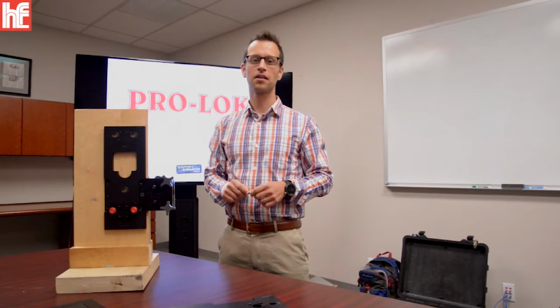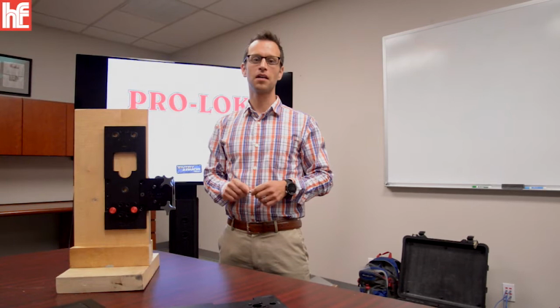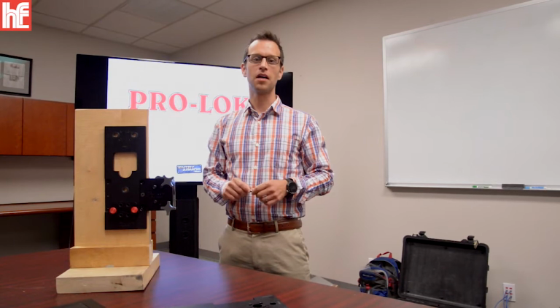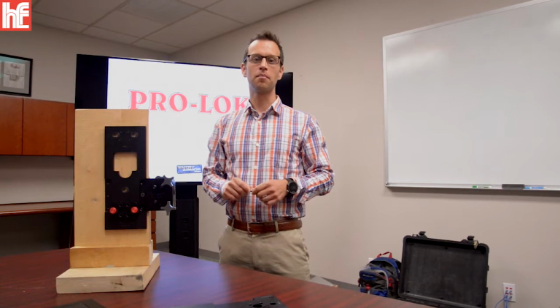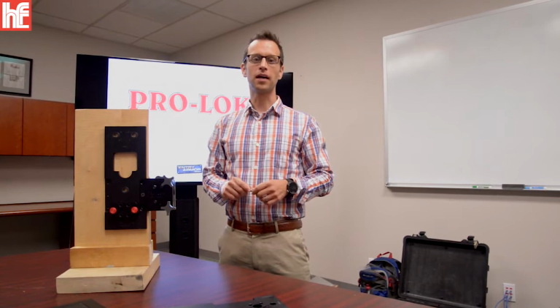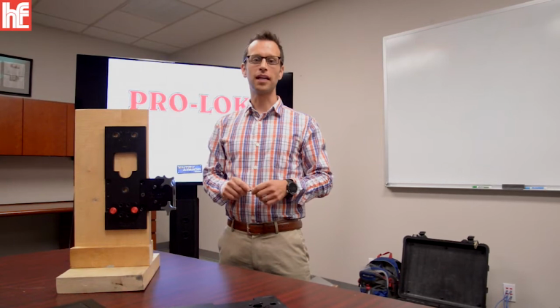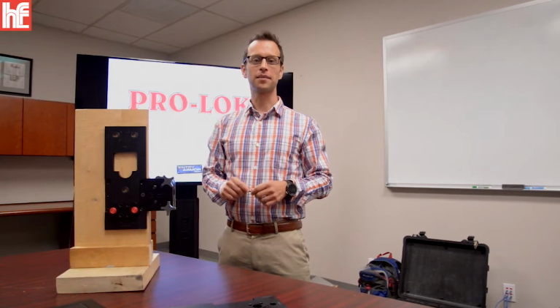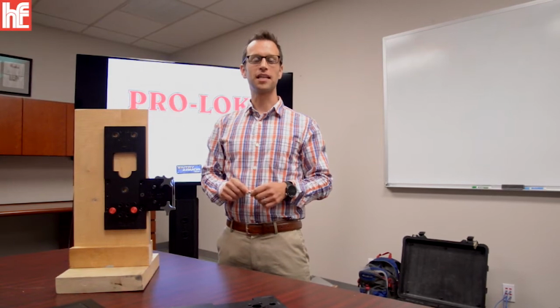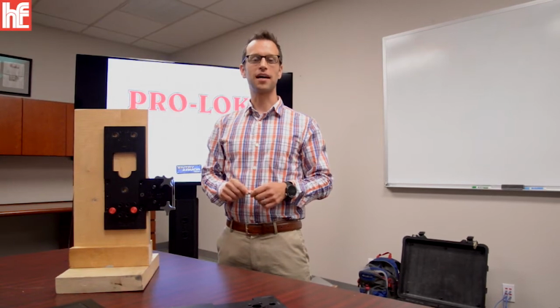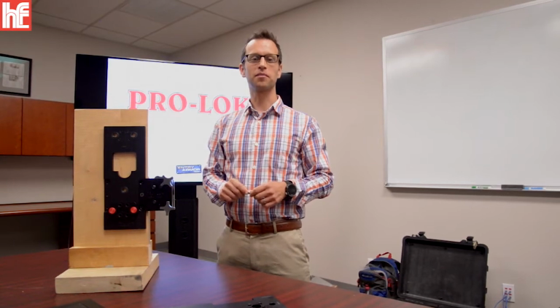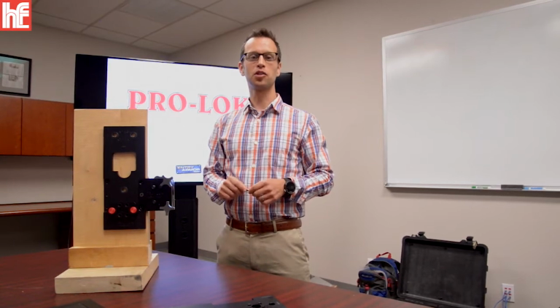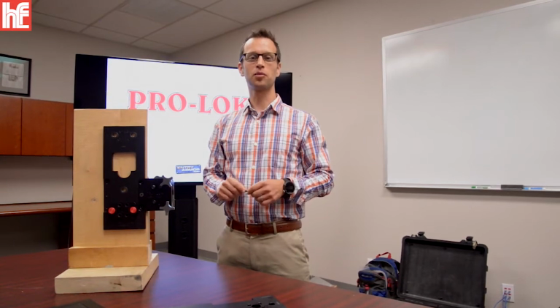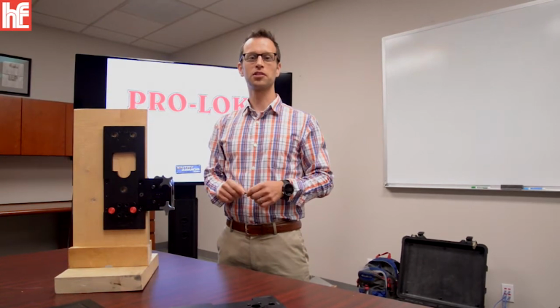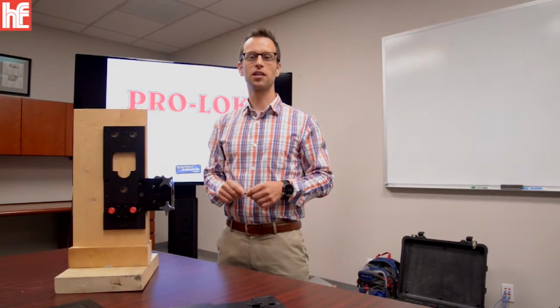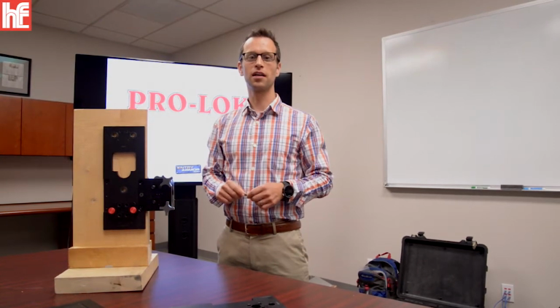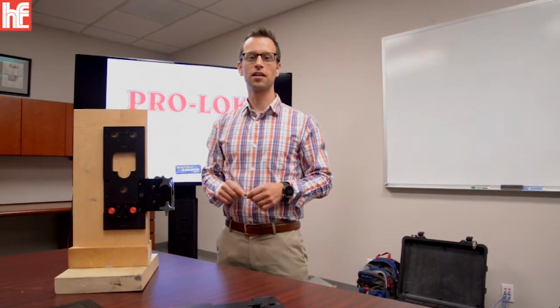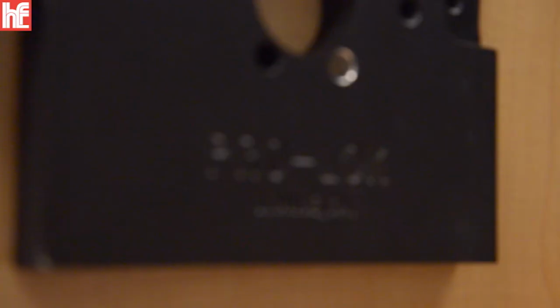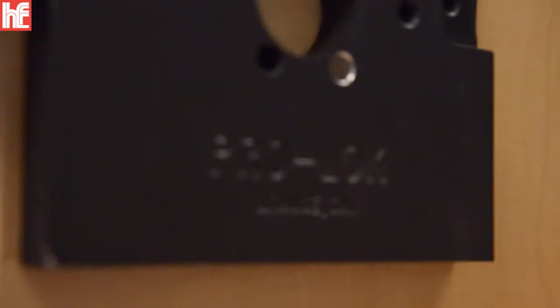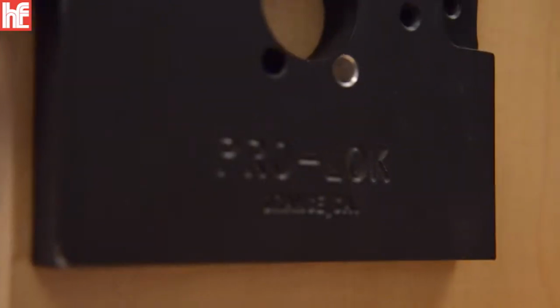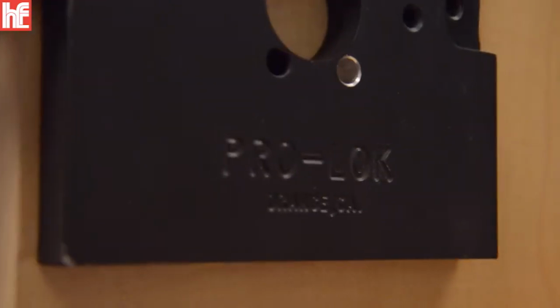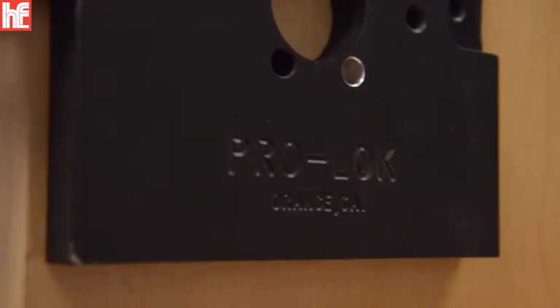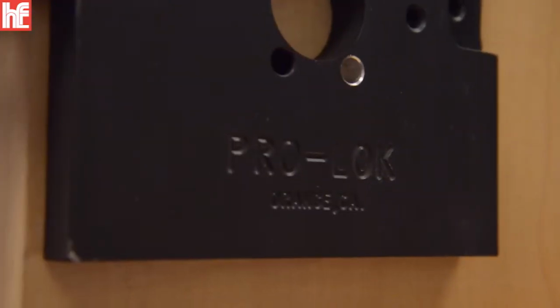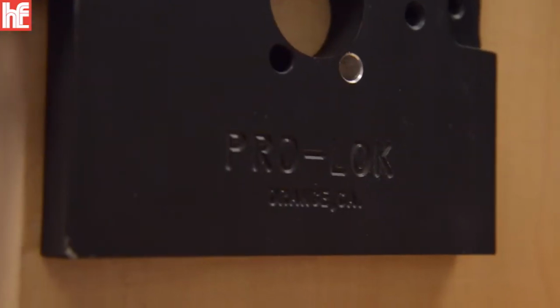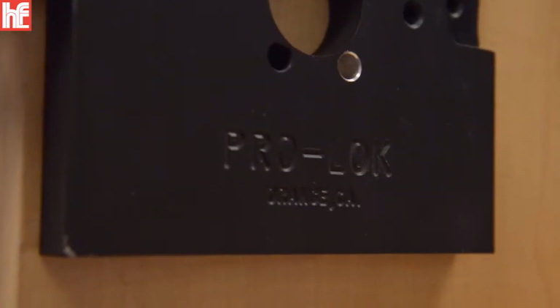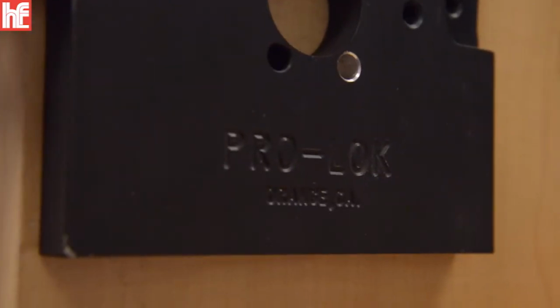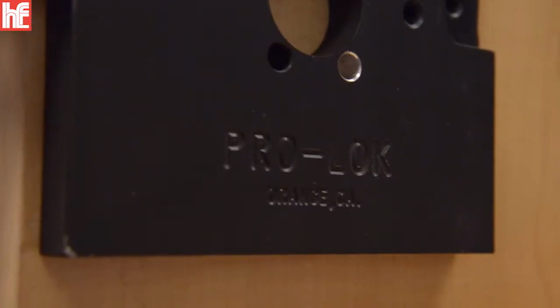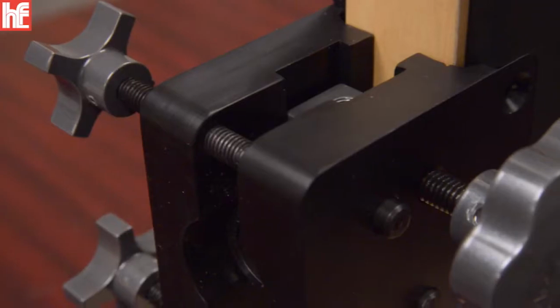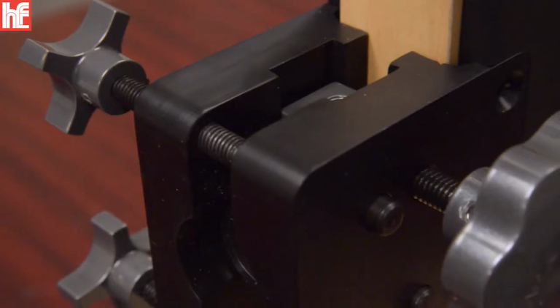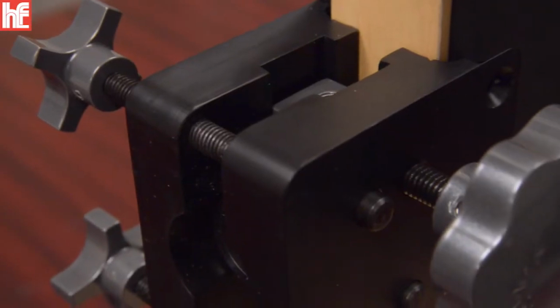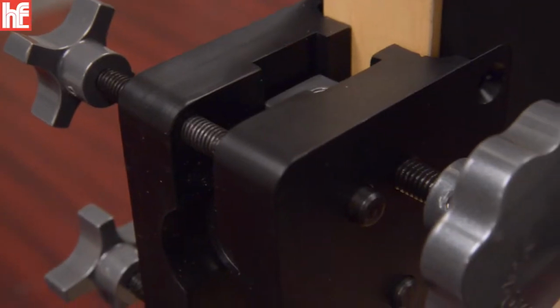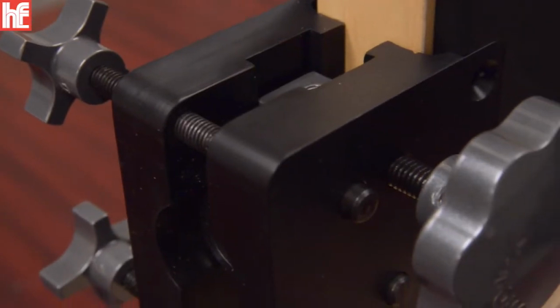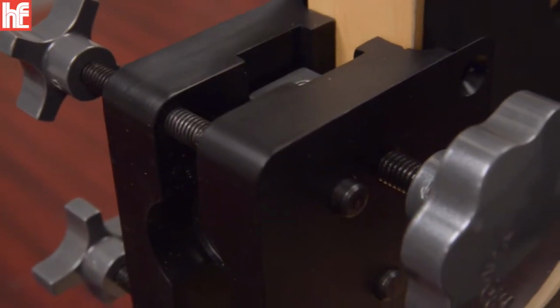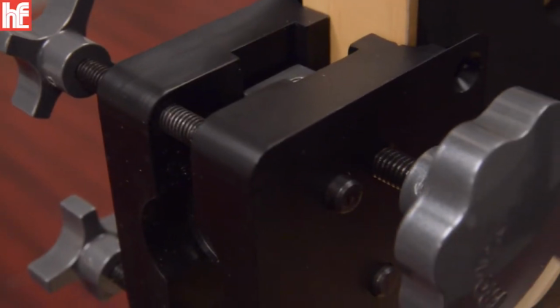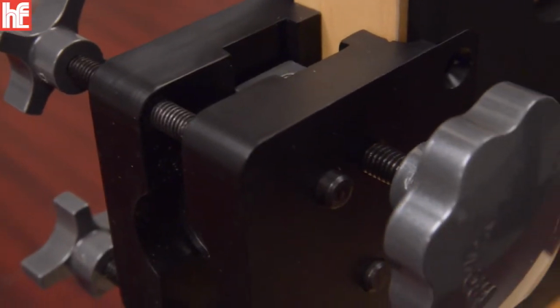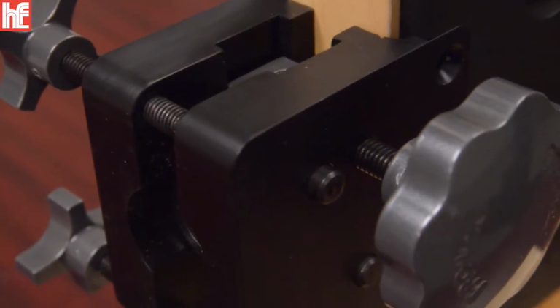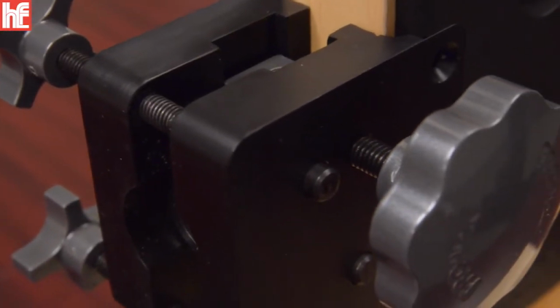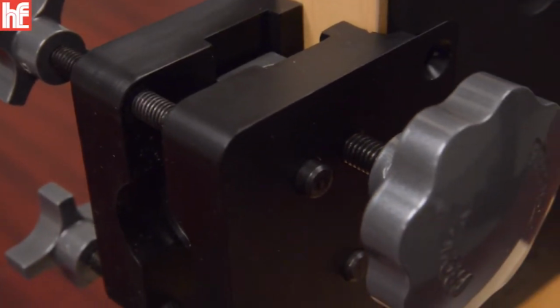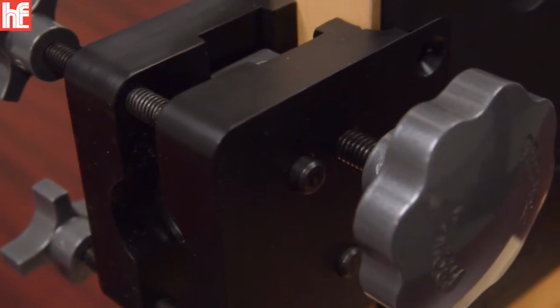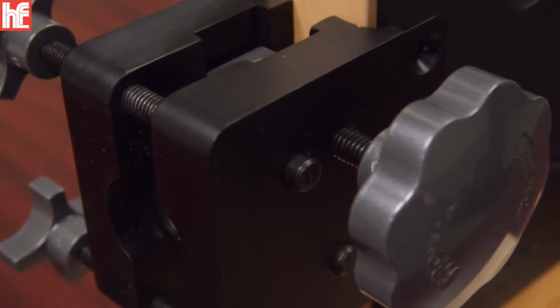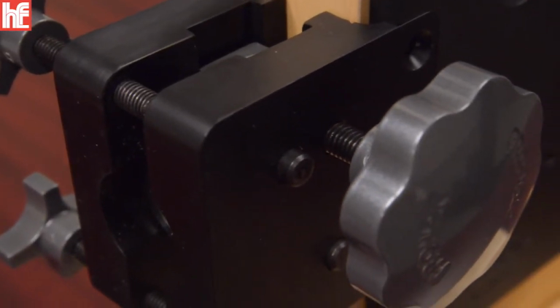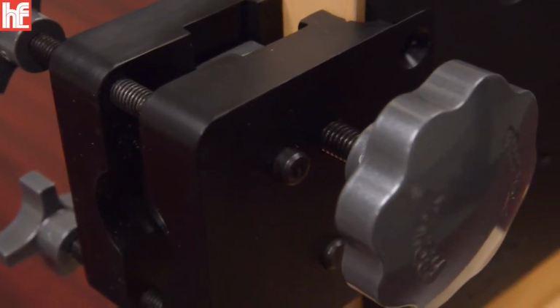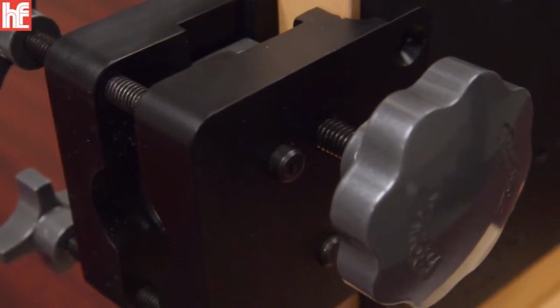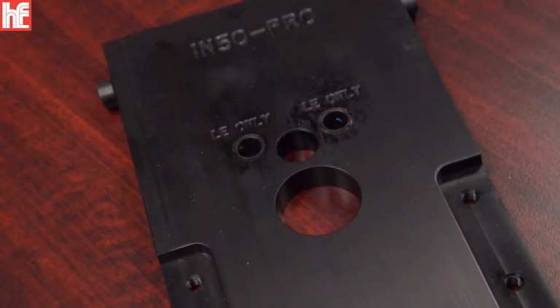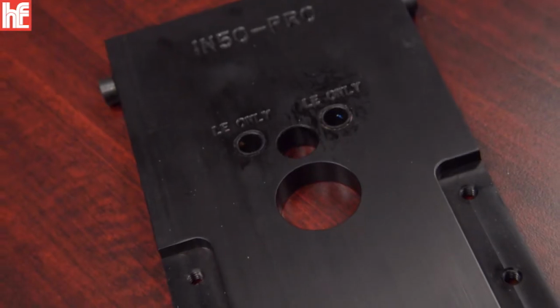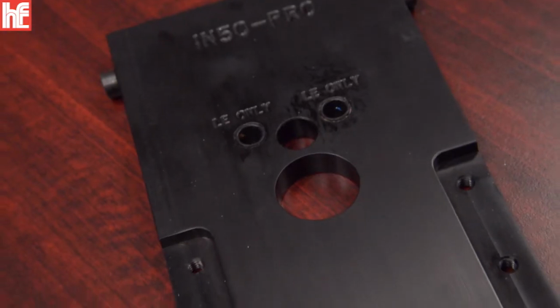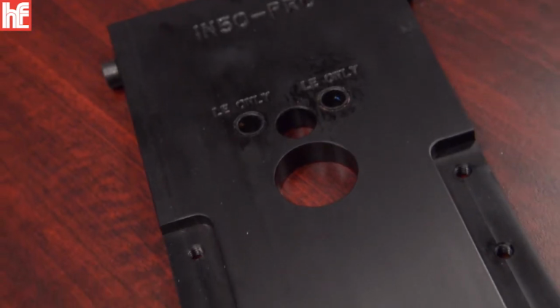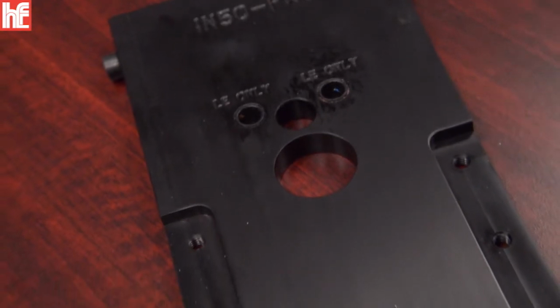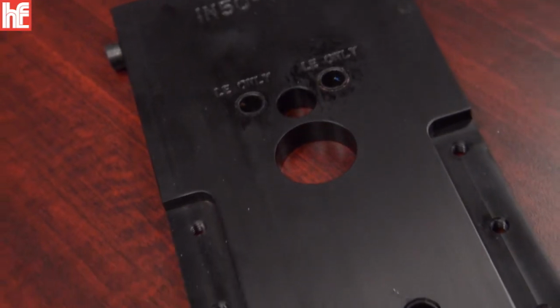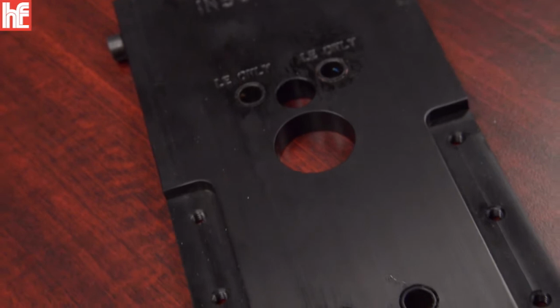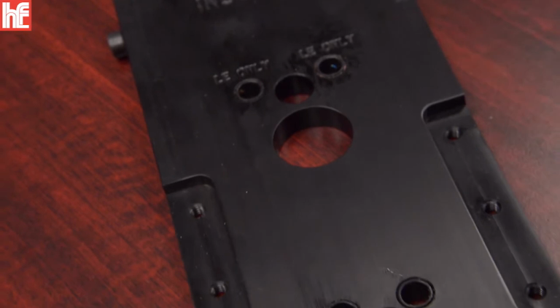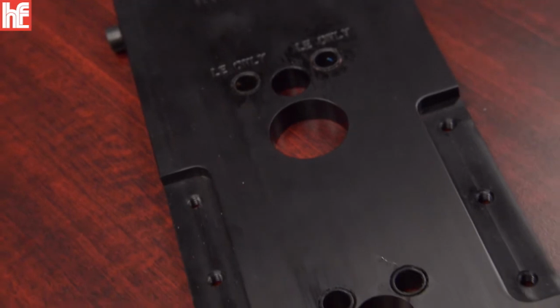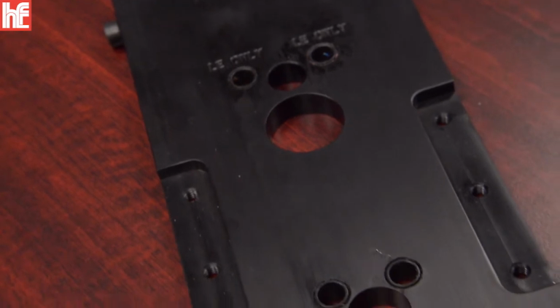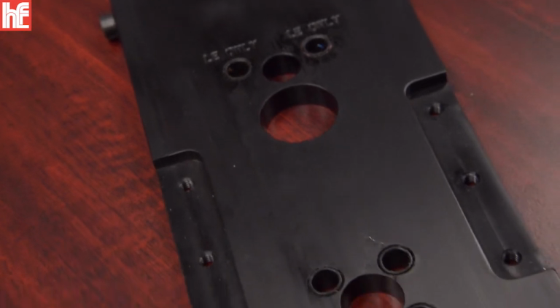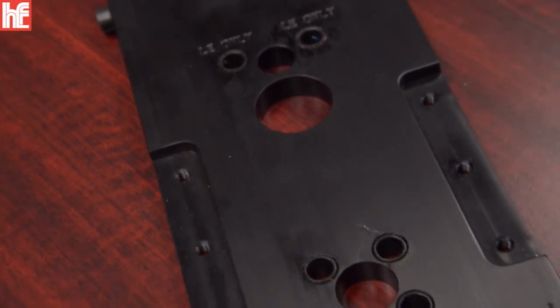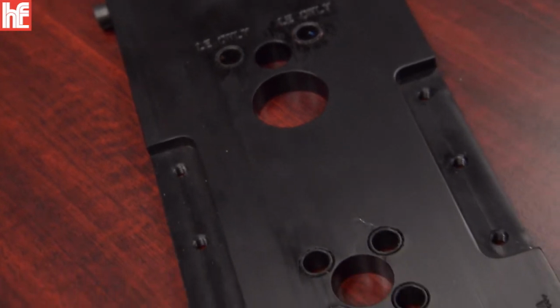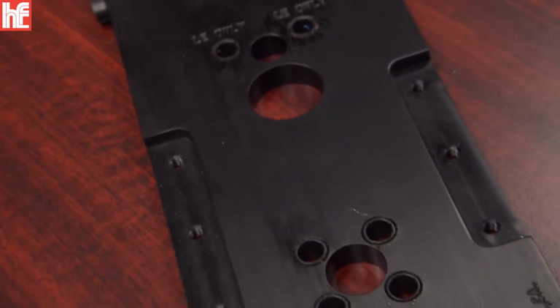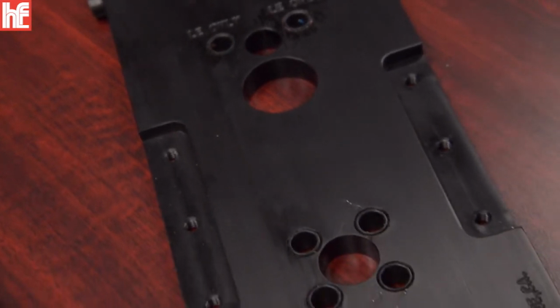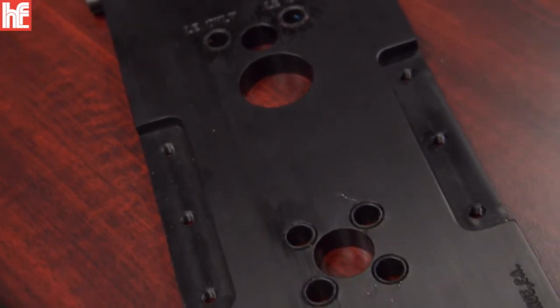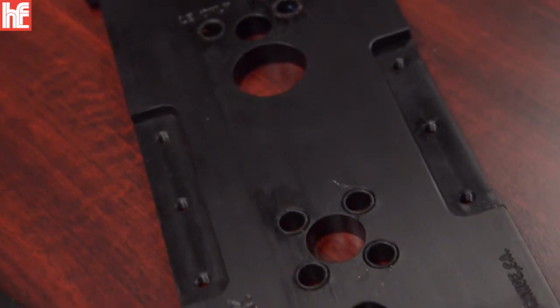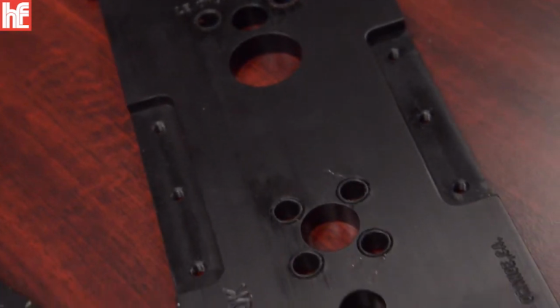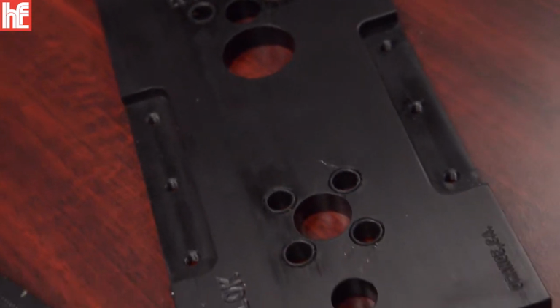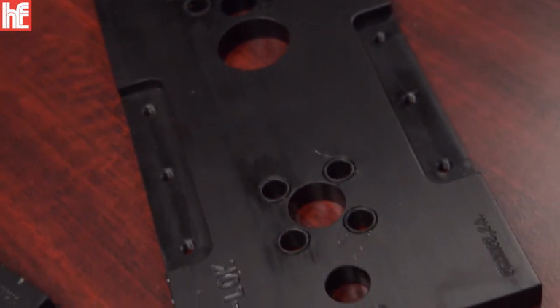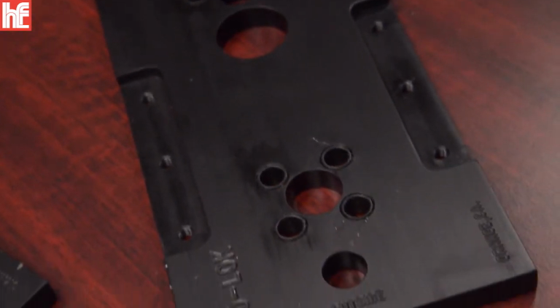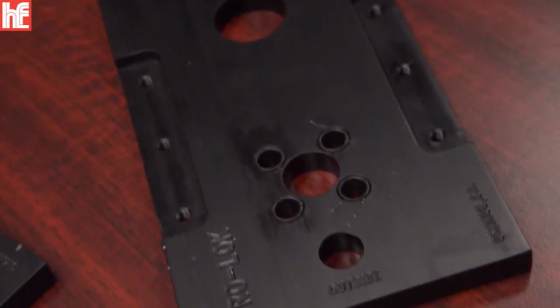My name is Adam Duberstein. I'm with ProLock and today I'm here at HL Flake to talk about ProLock's professional series insulation templates.